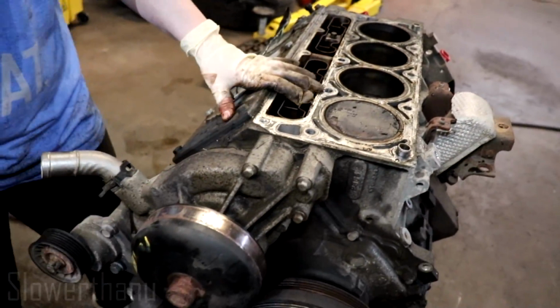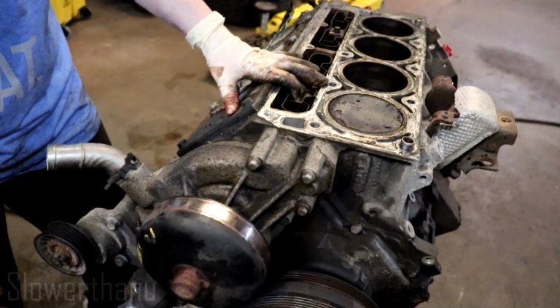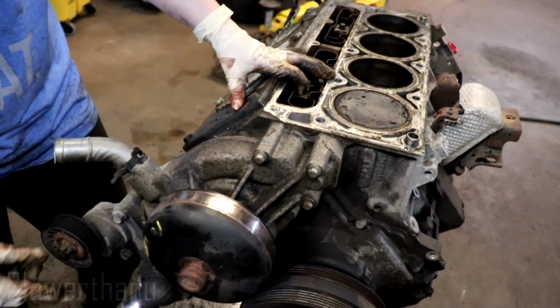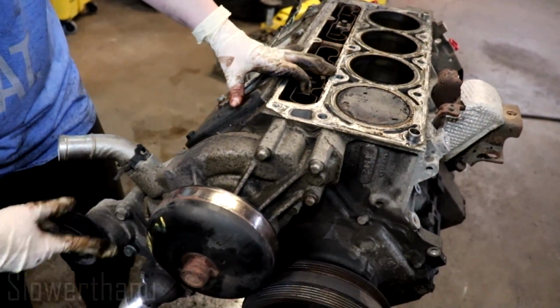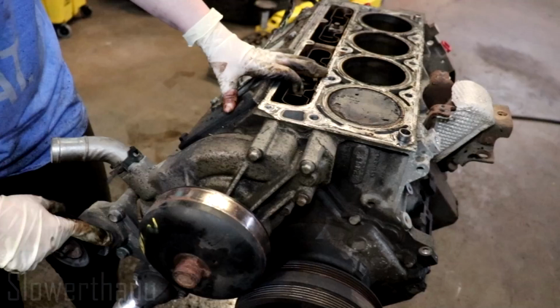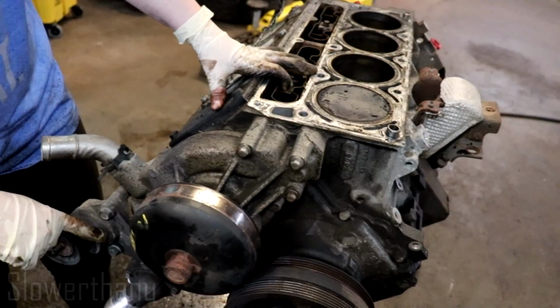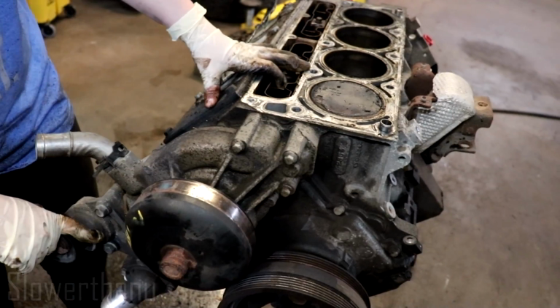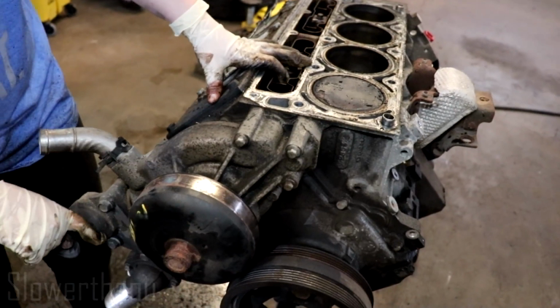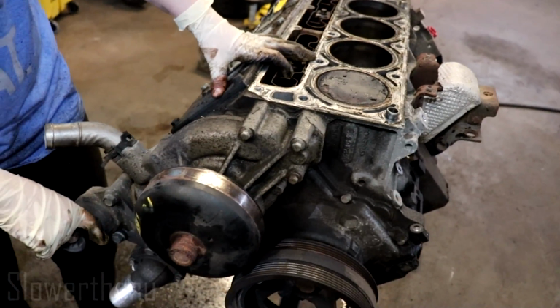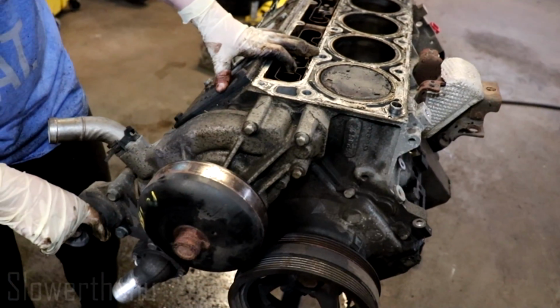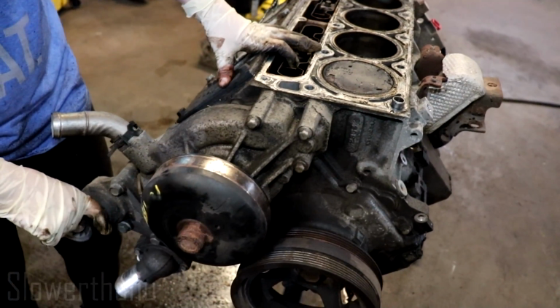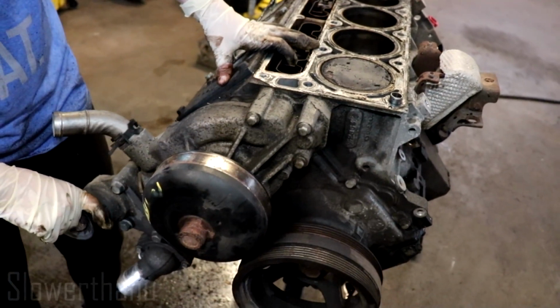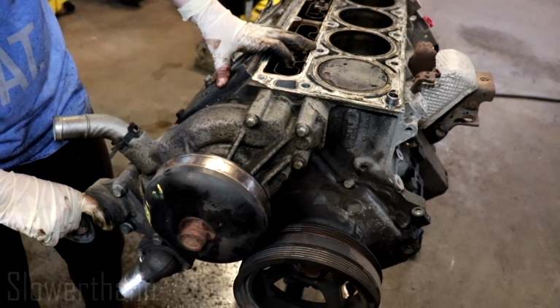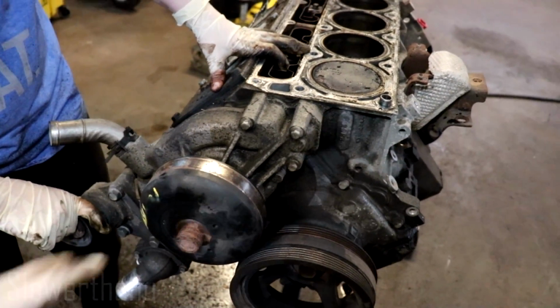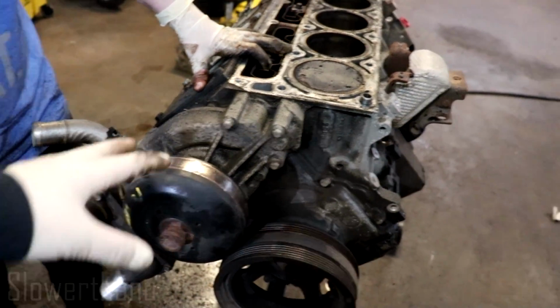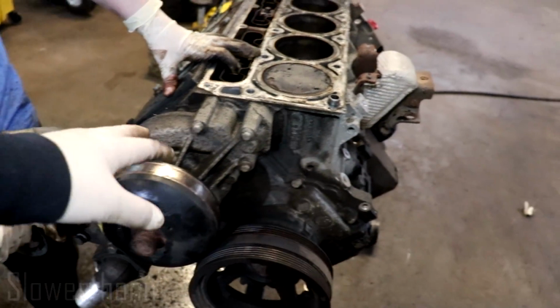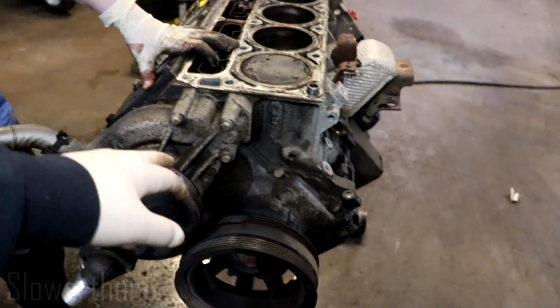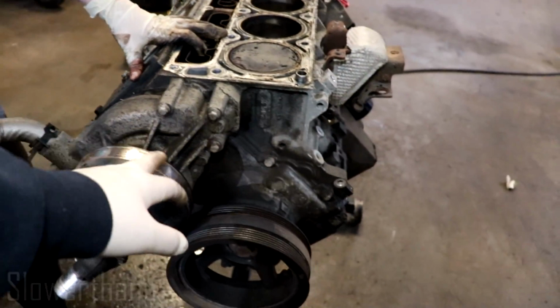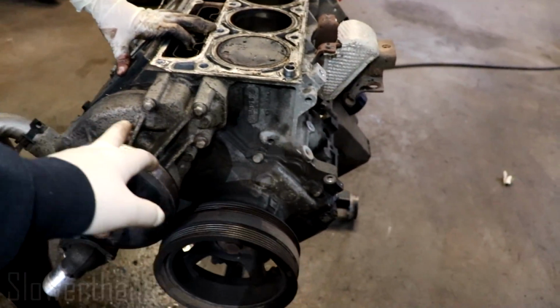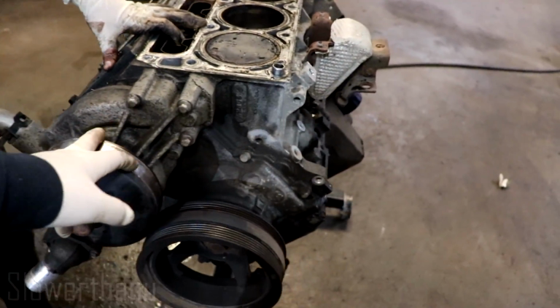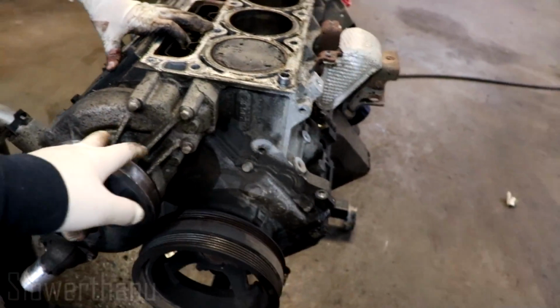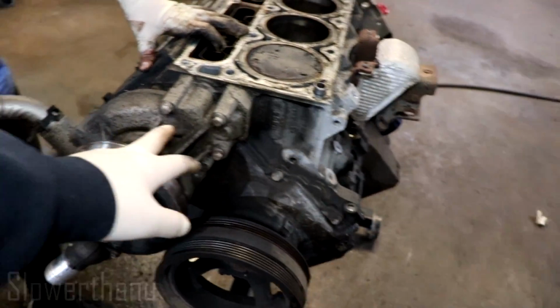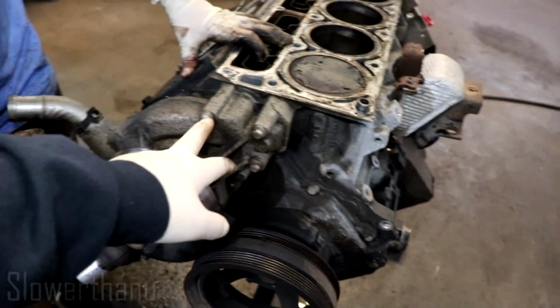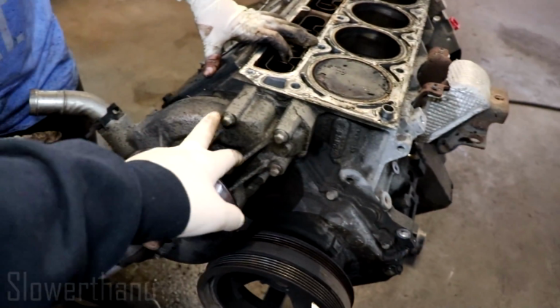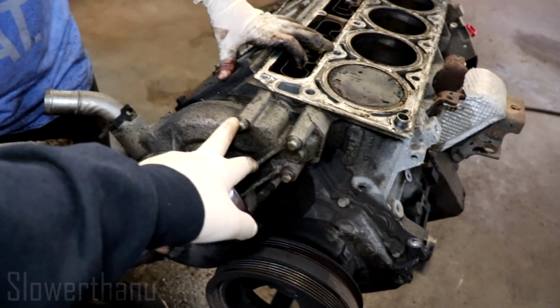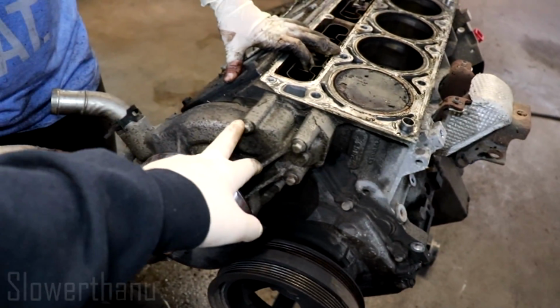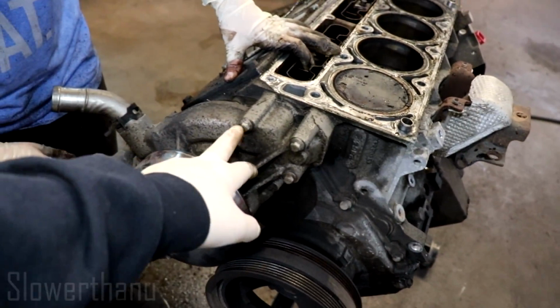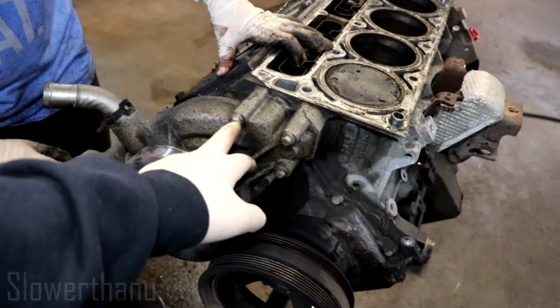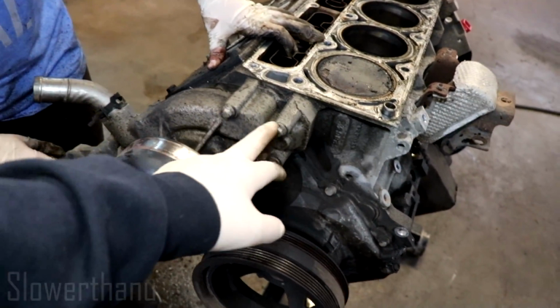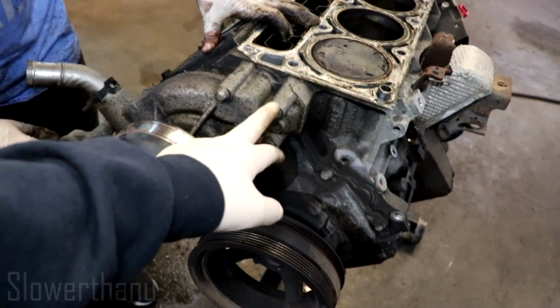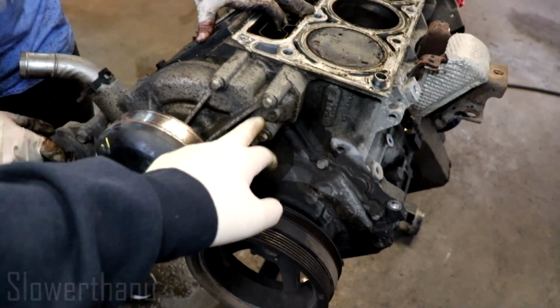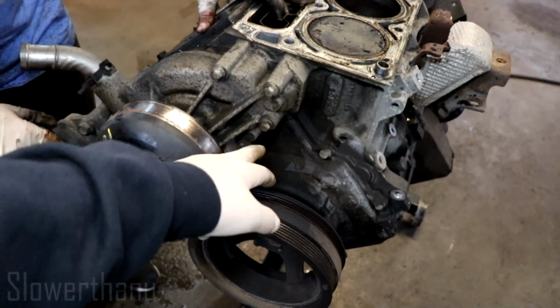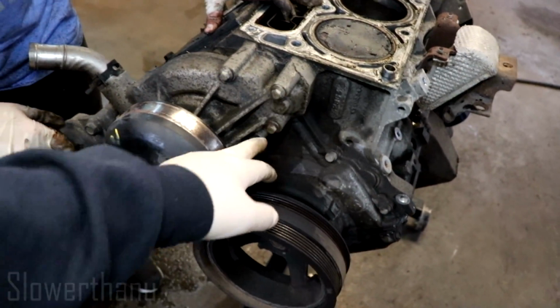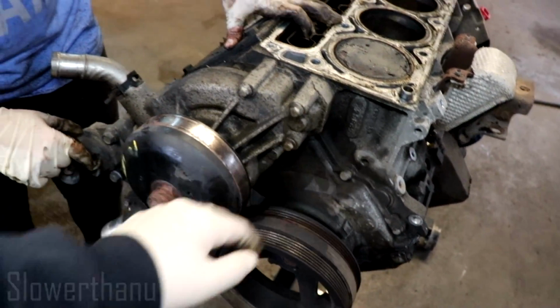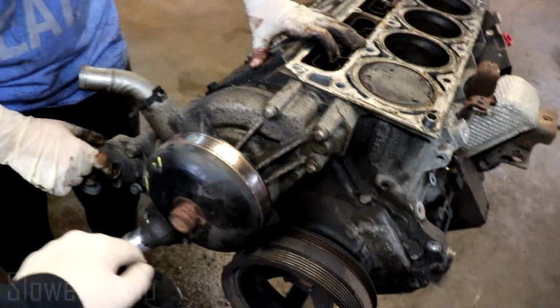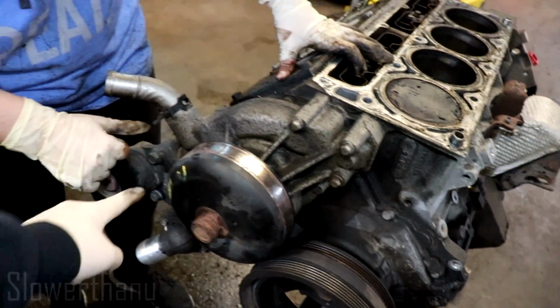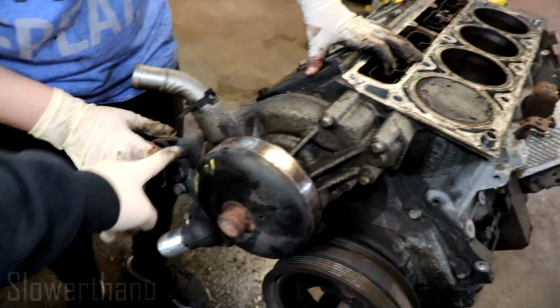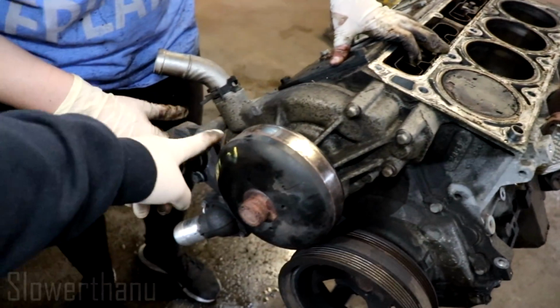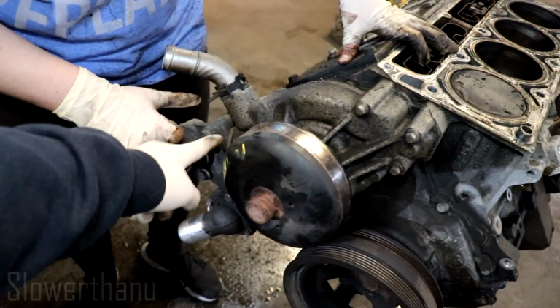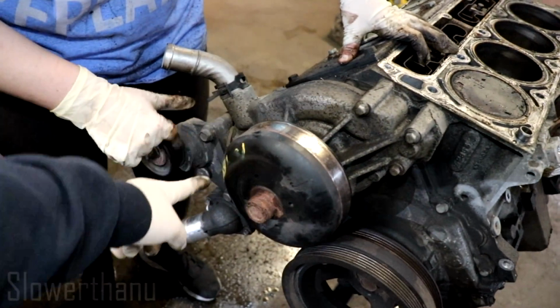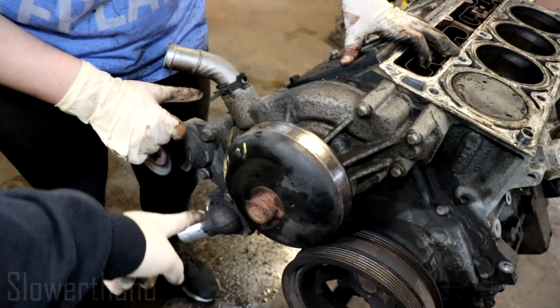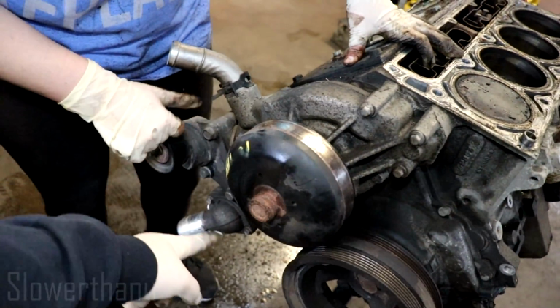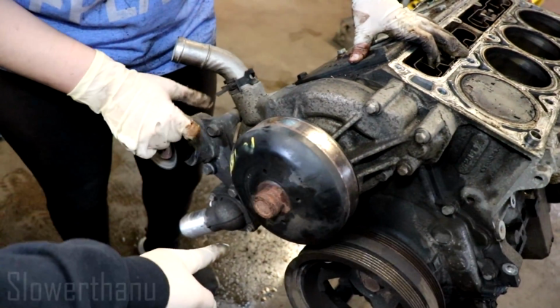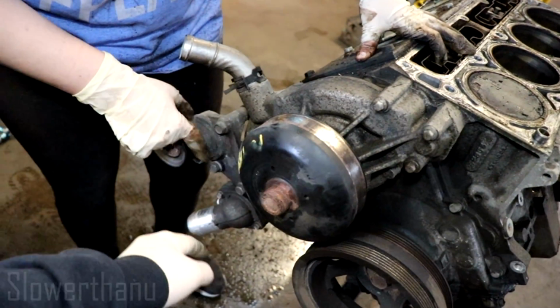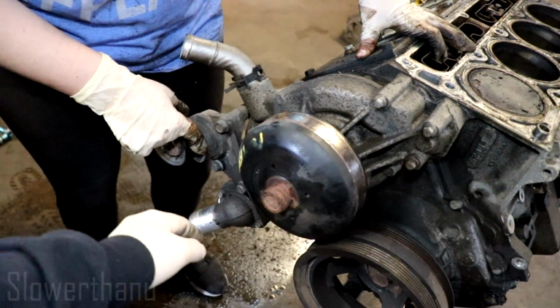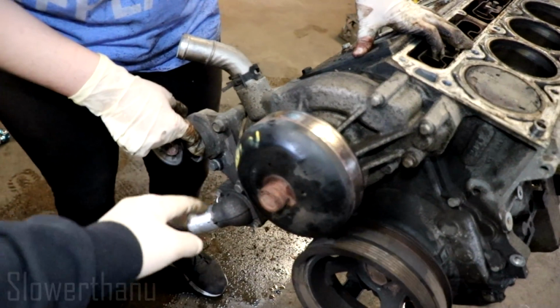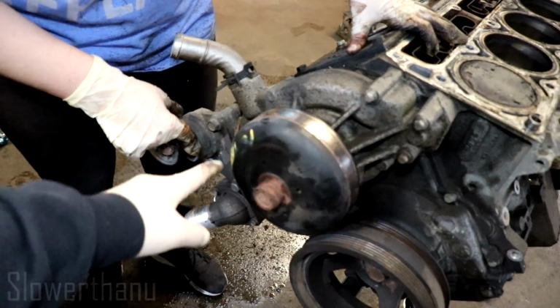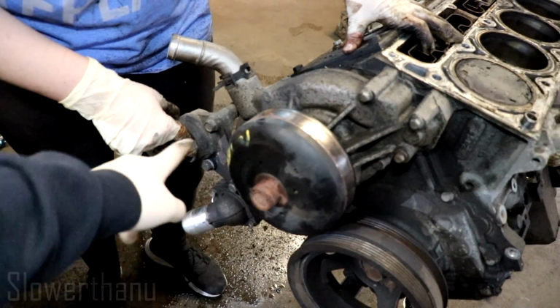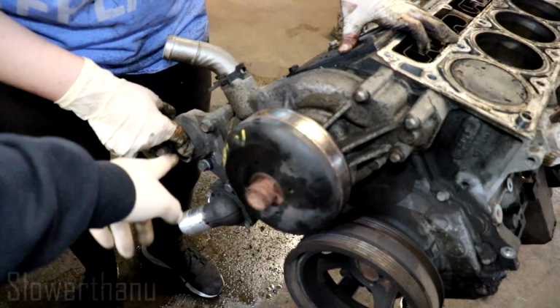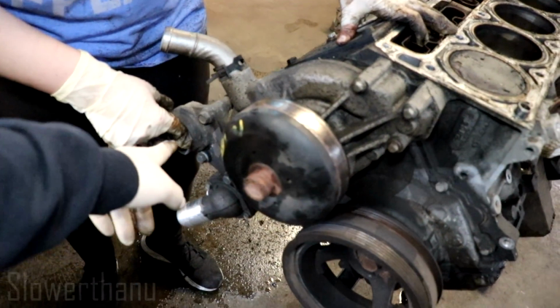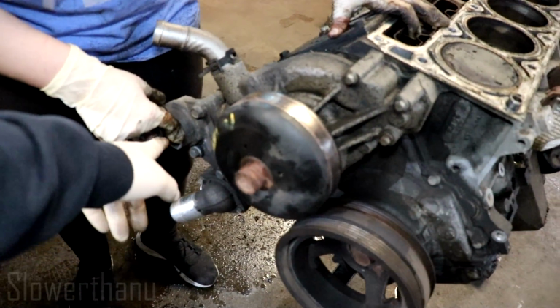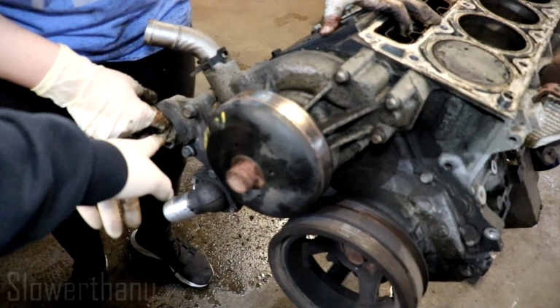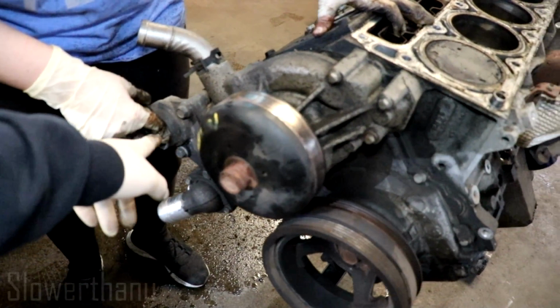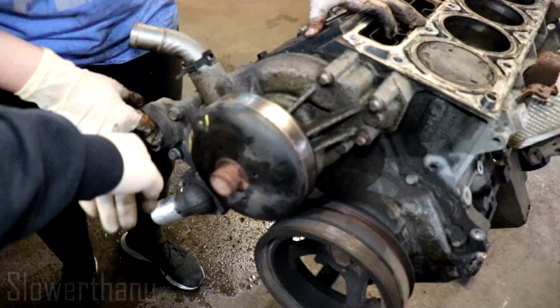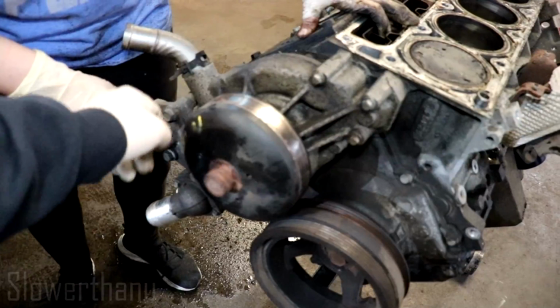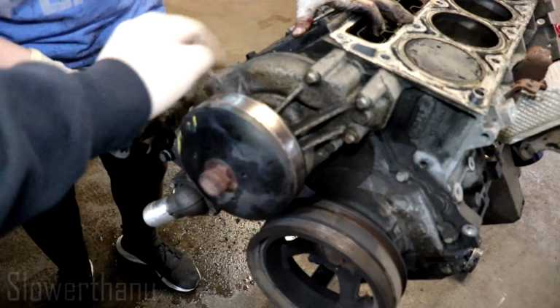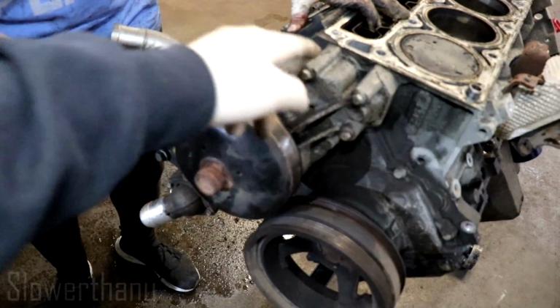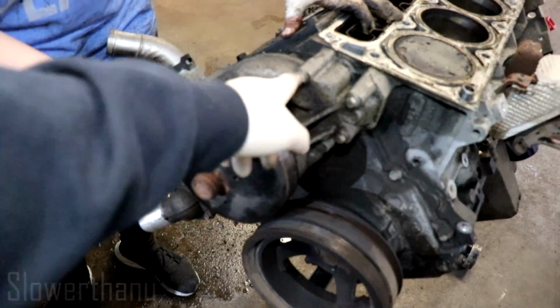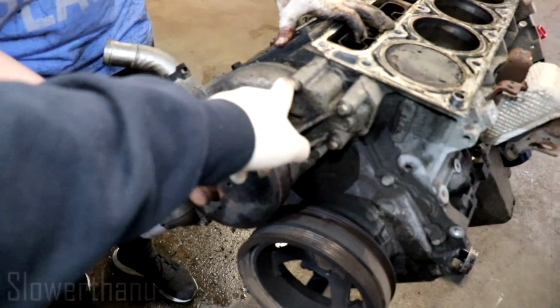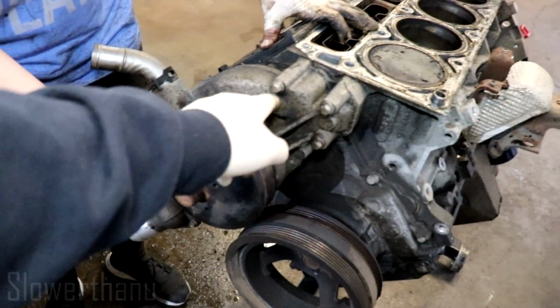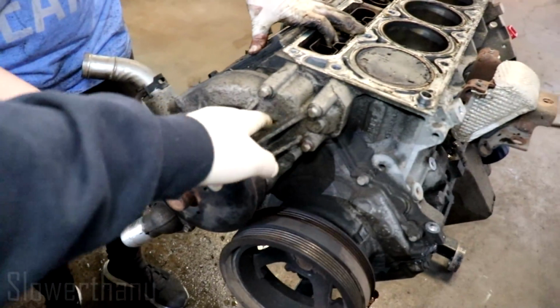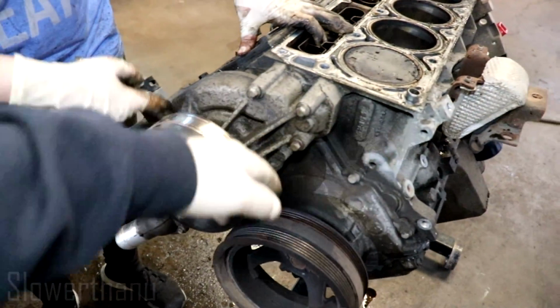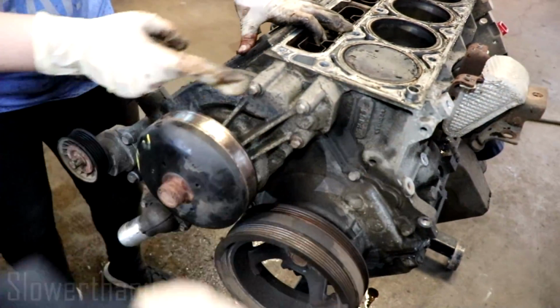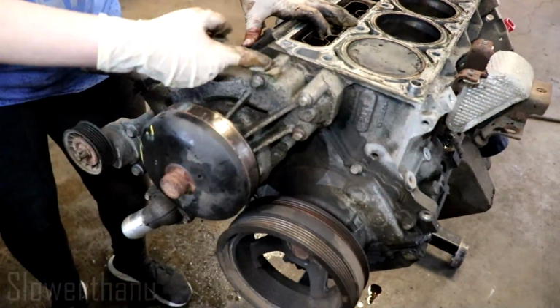Start off with the water pump. Yep, water pump is gonna be these bolts — there's a couple all around. You don't have to take this off. It's tense.